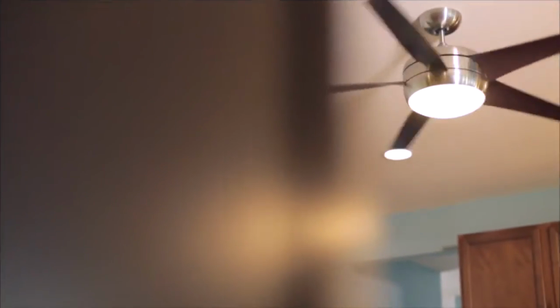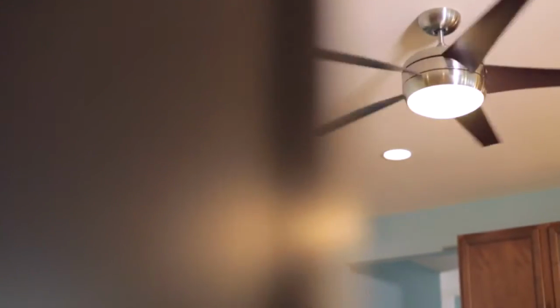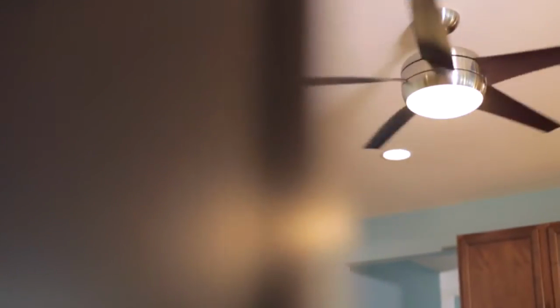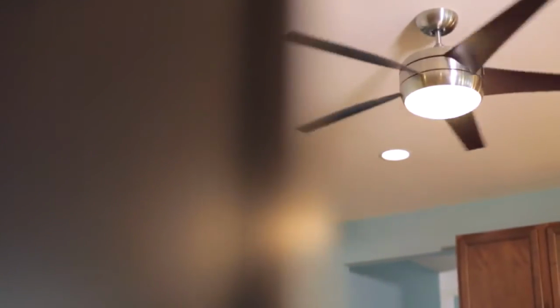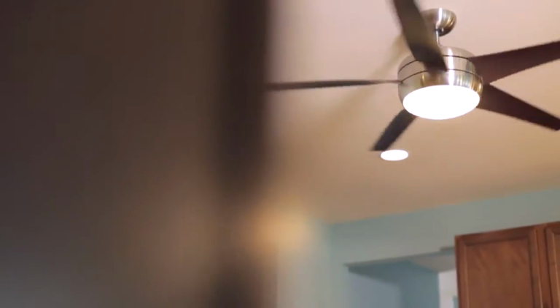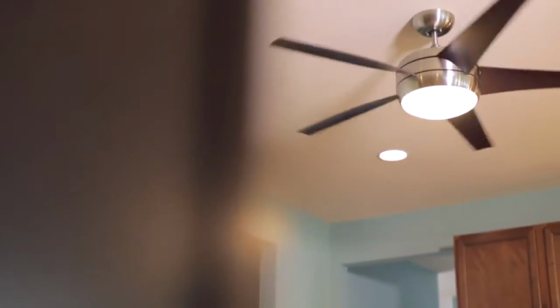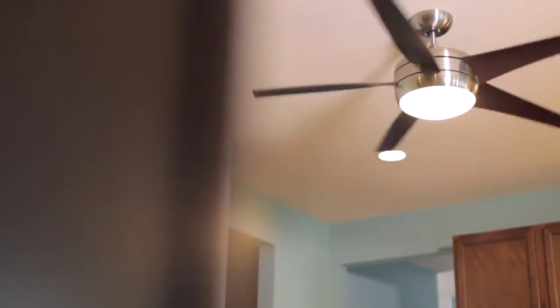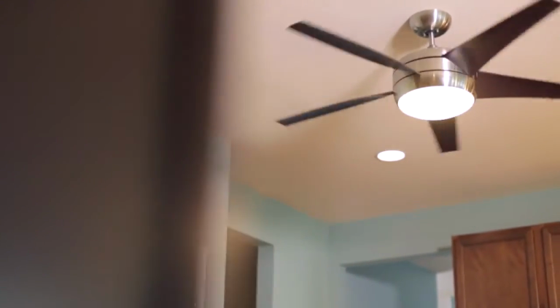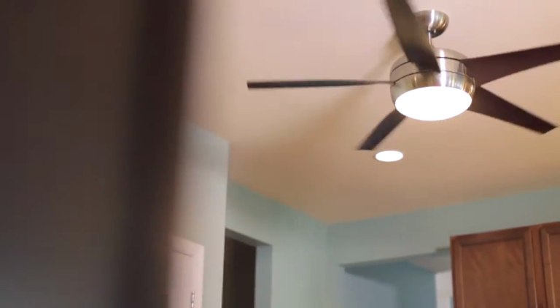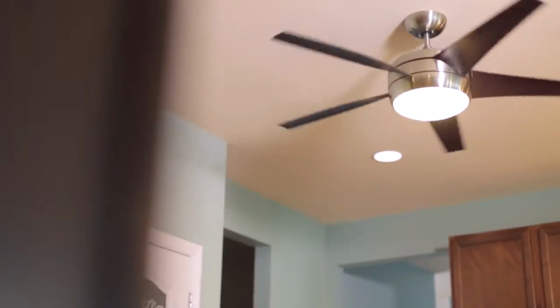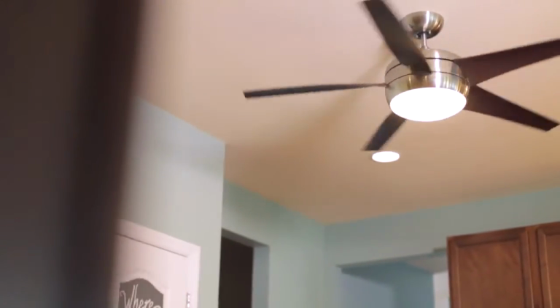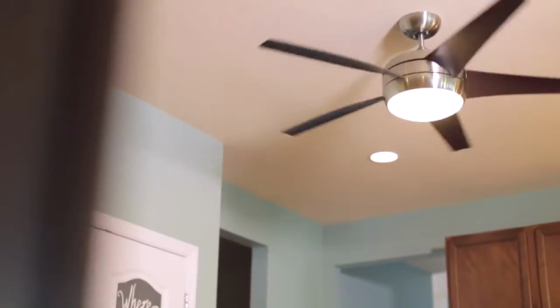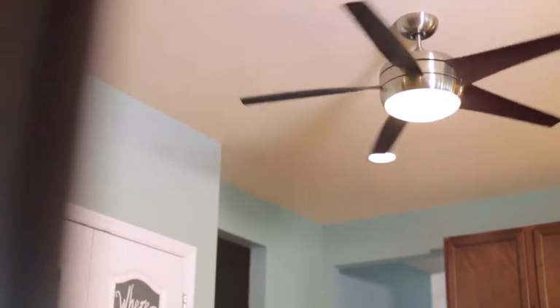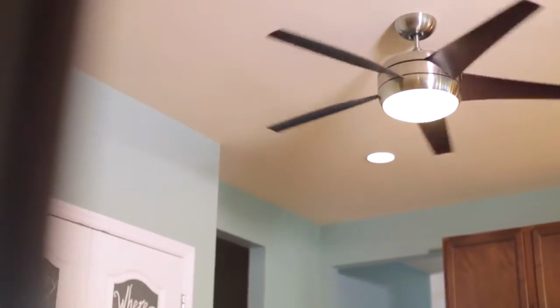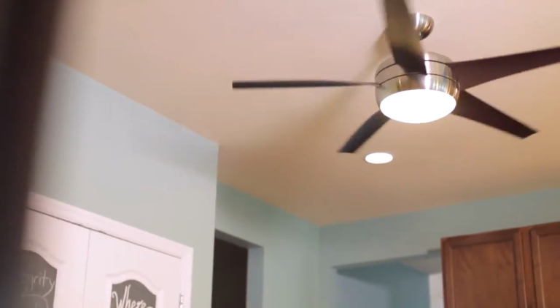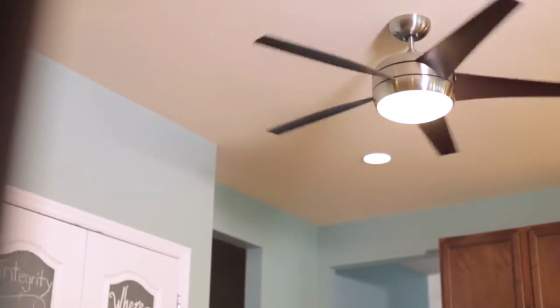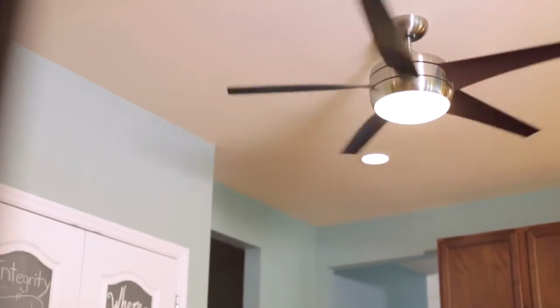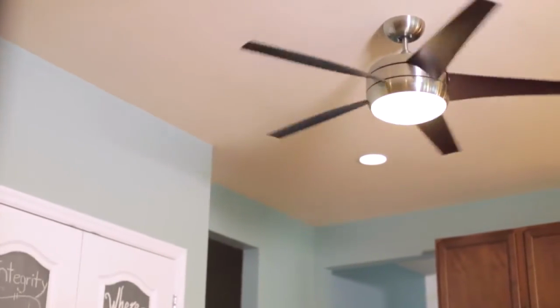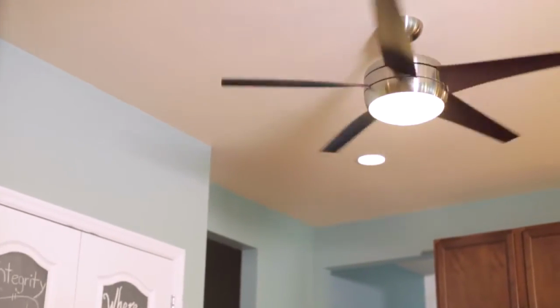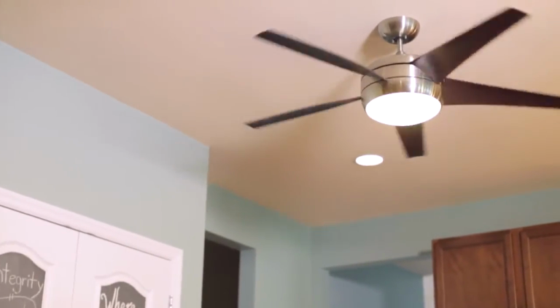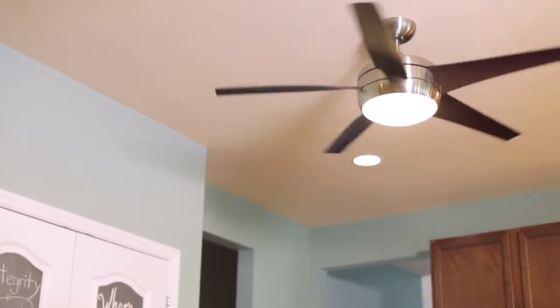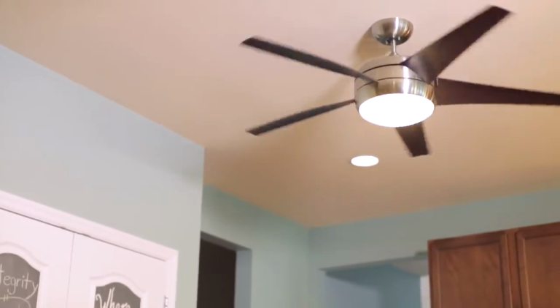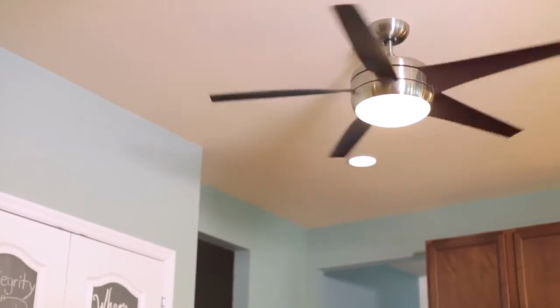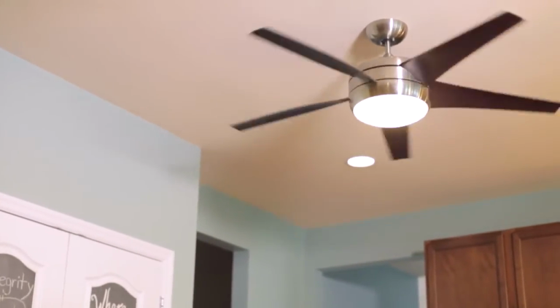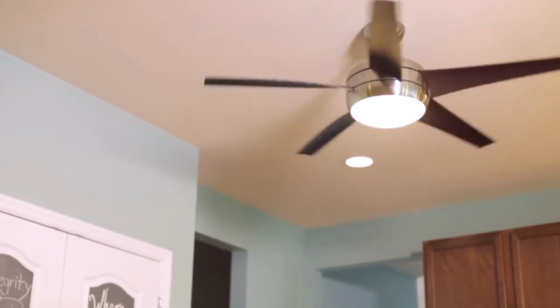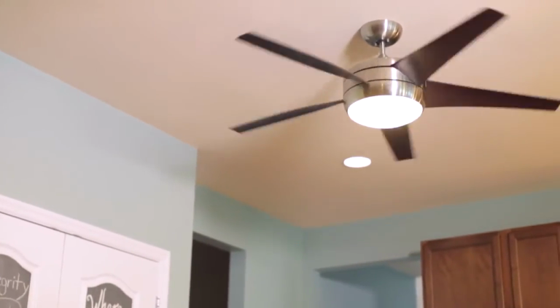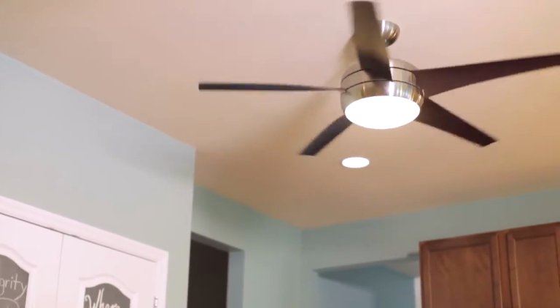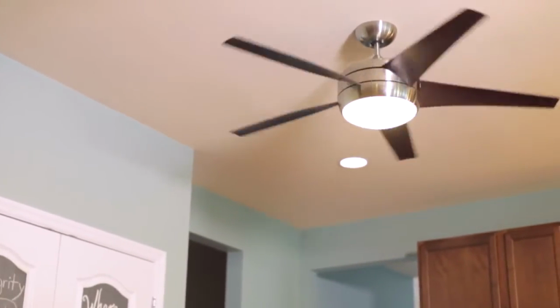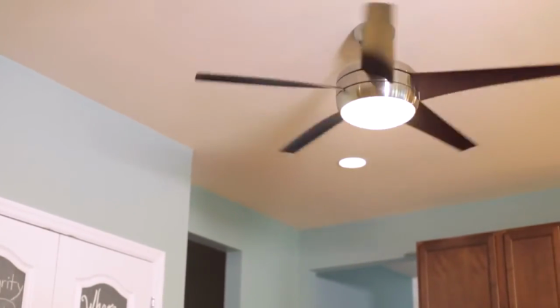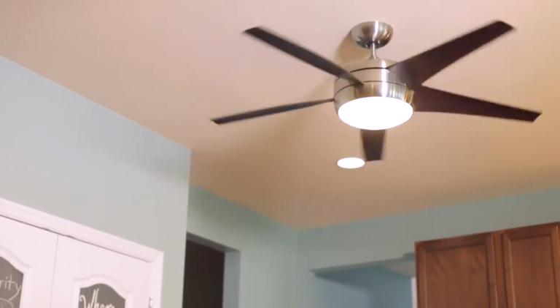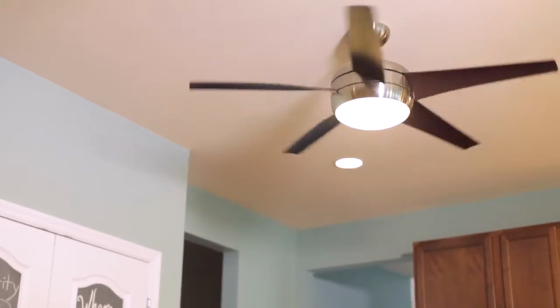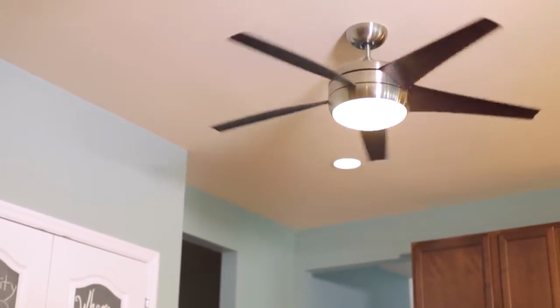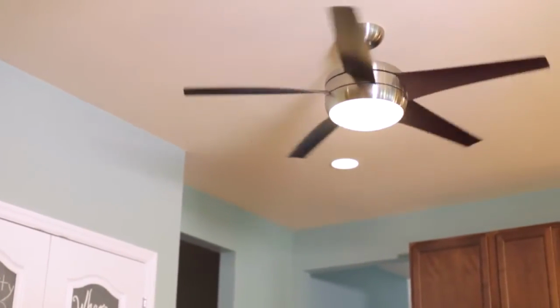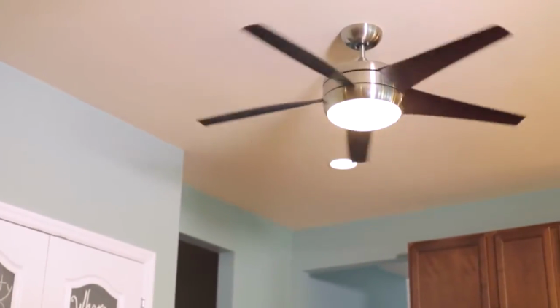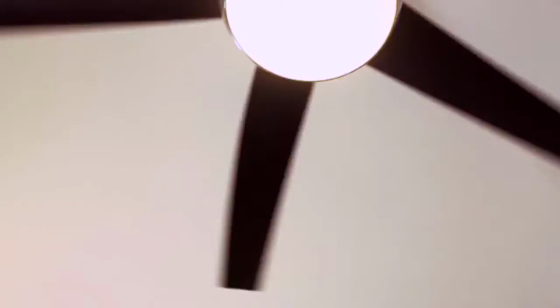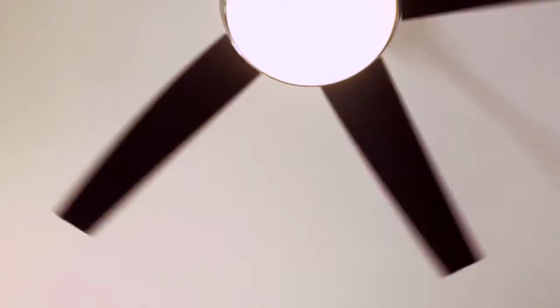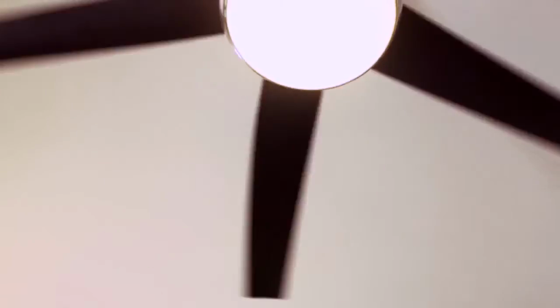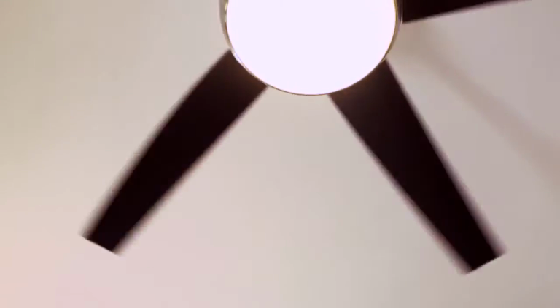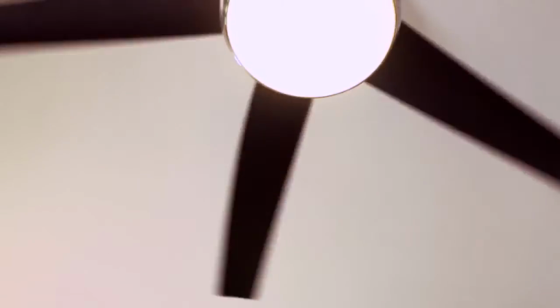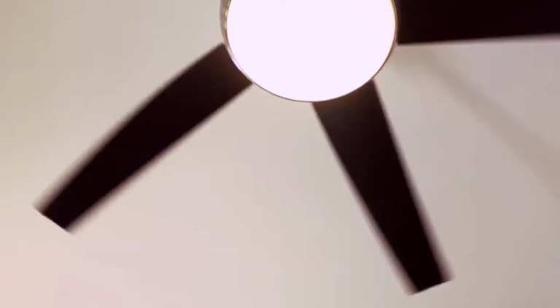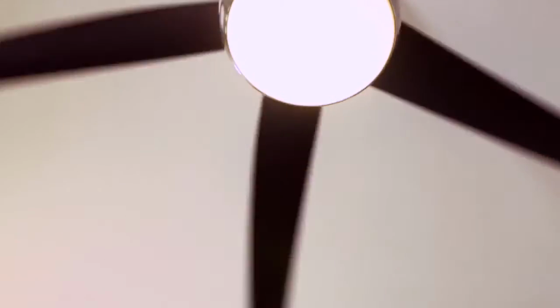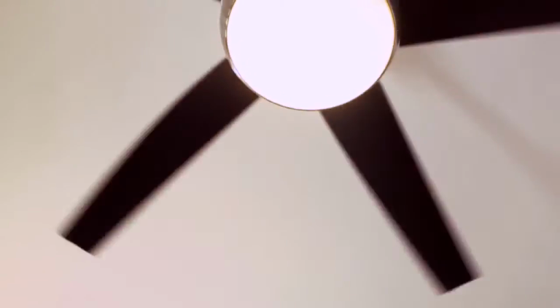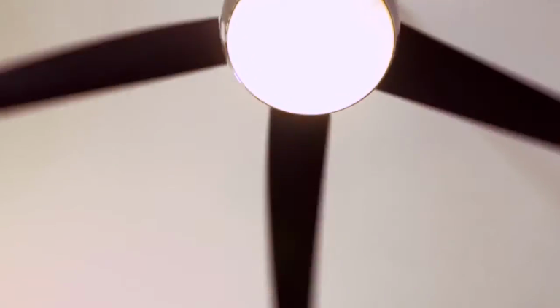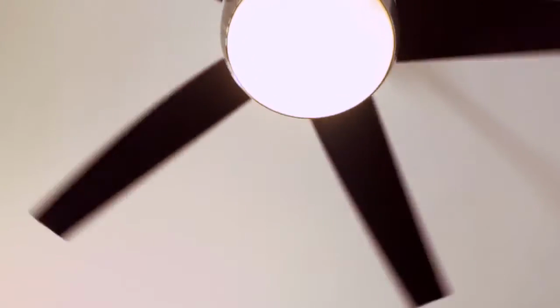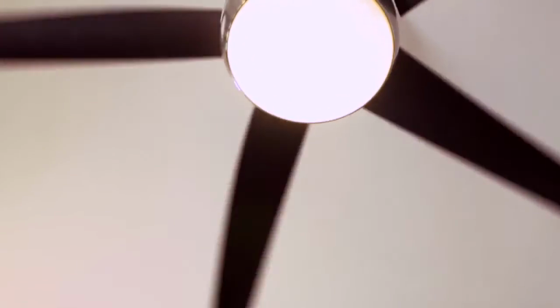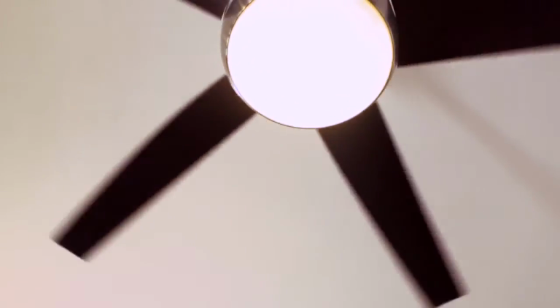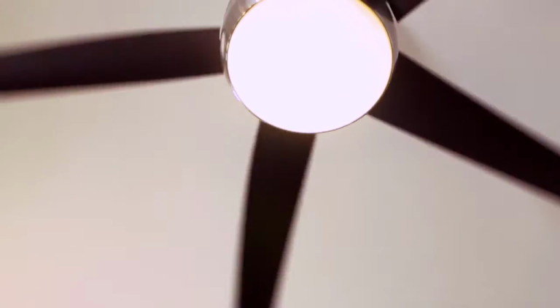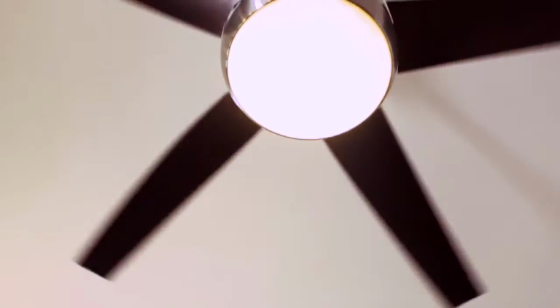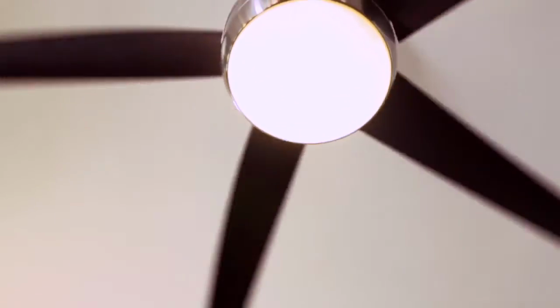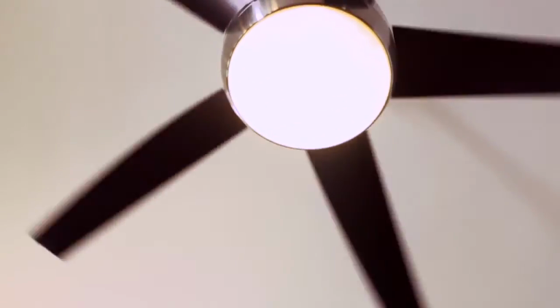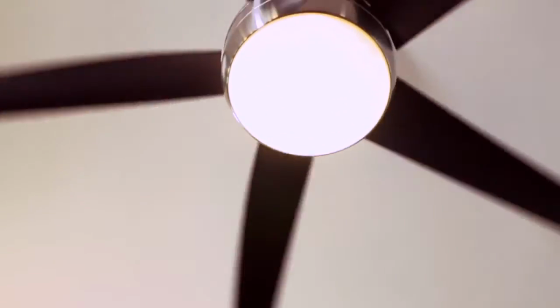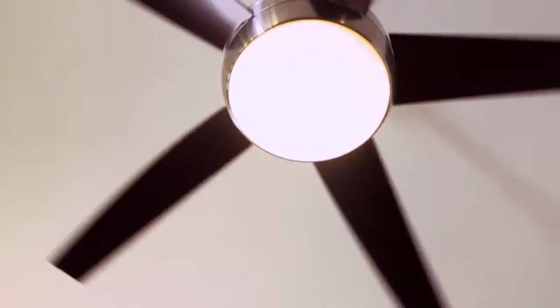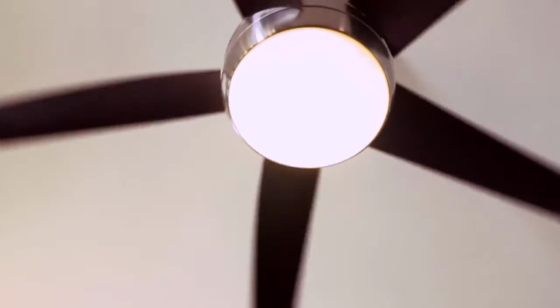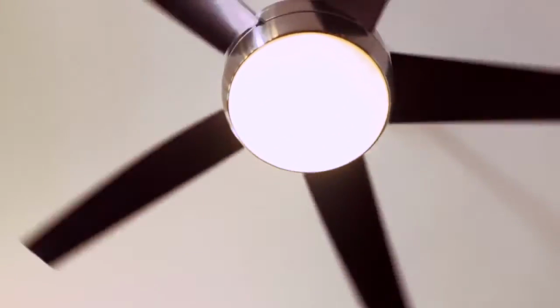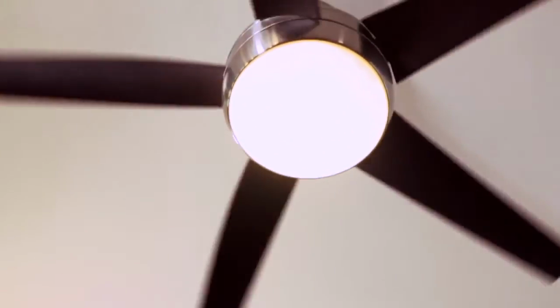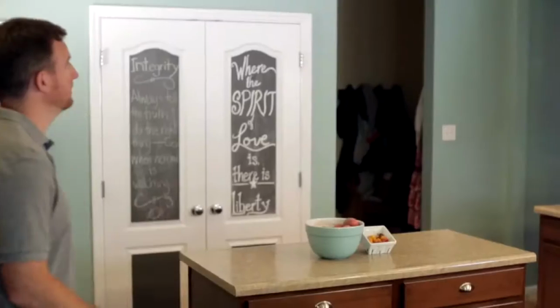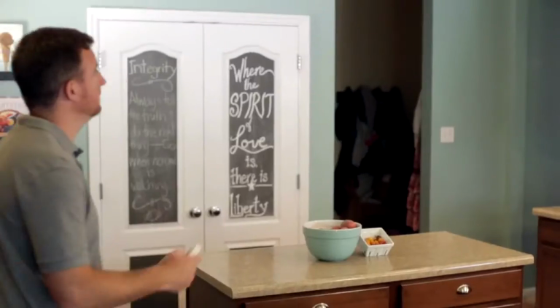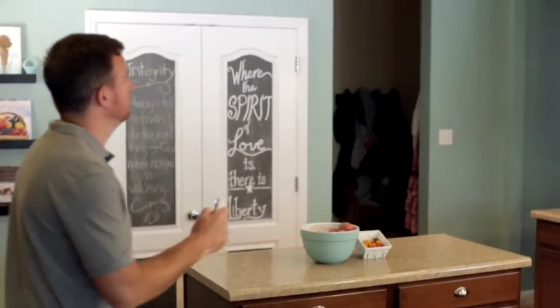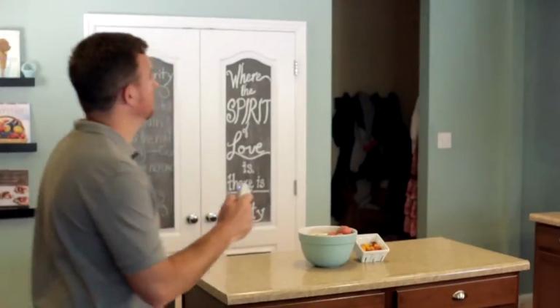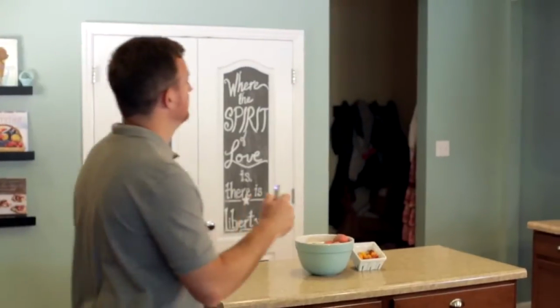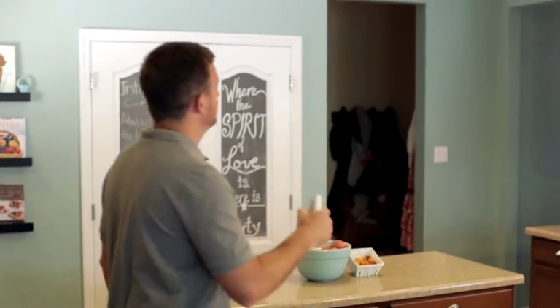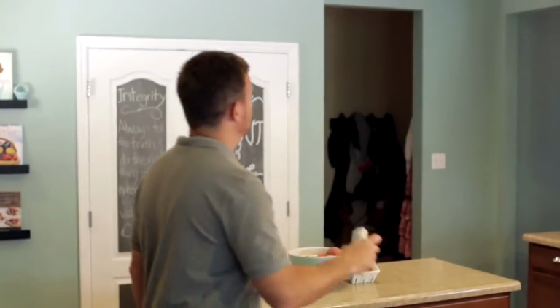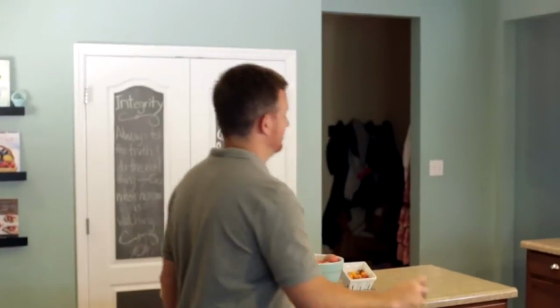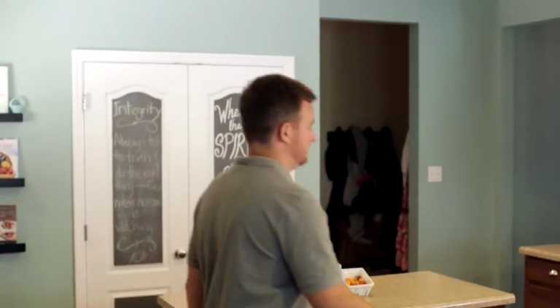With an integrated light fixture using four 13-watt GU24 fluorescent bulbs, the Midway Eco has excellent light output.